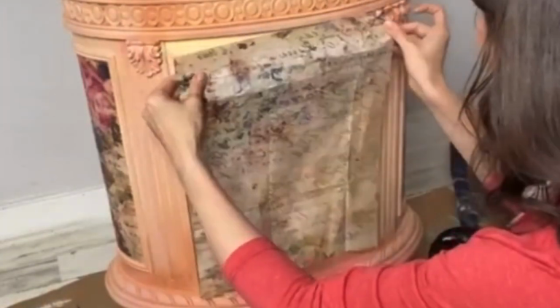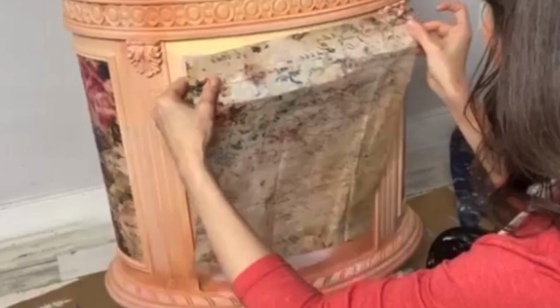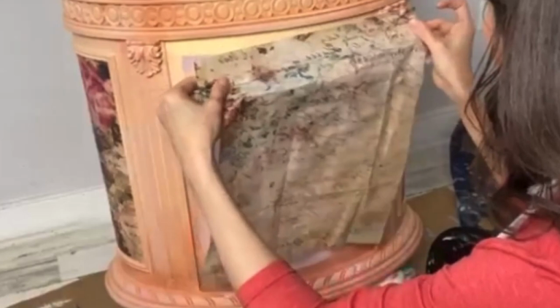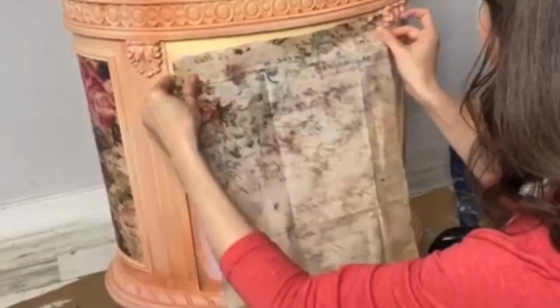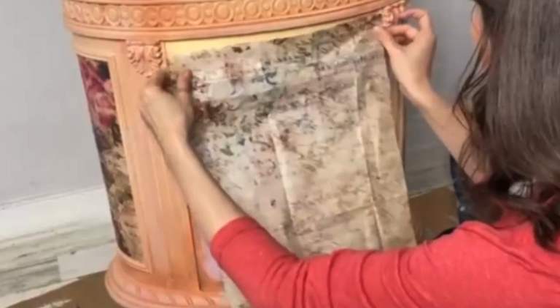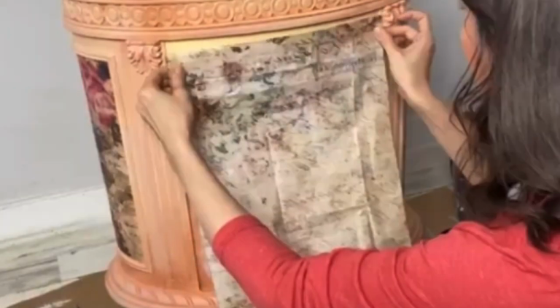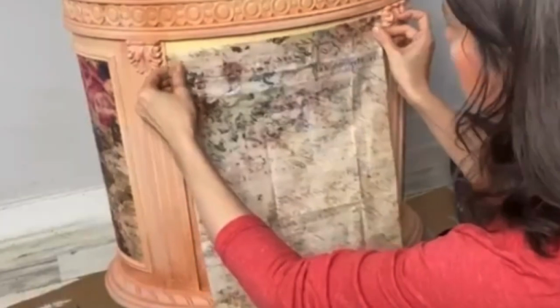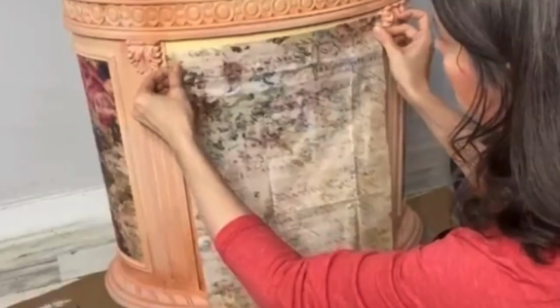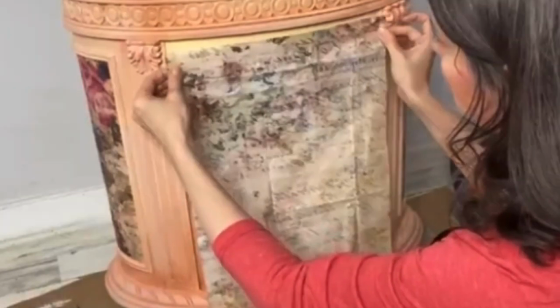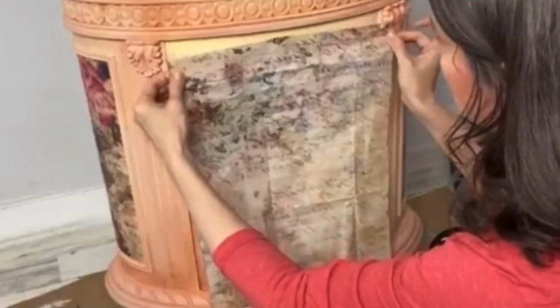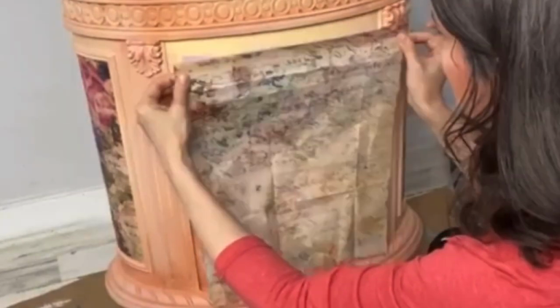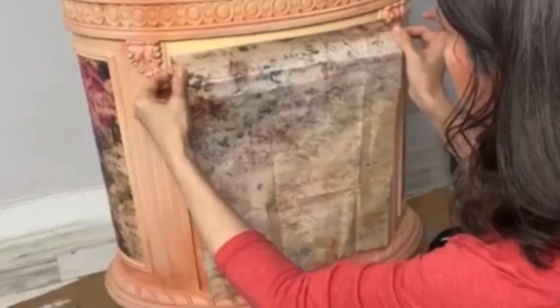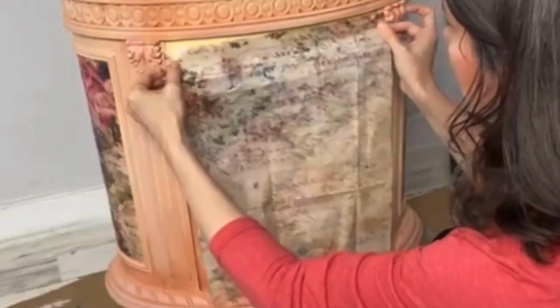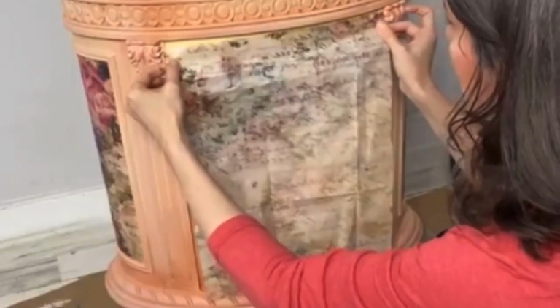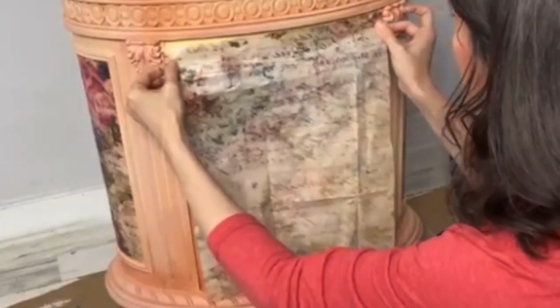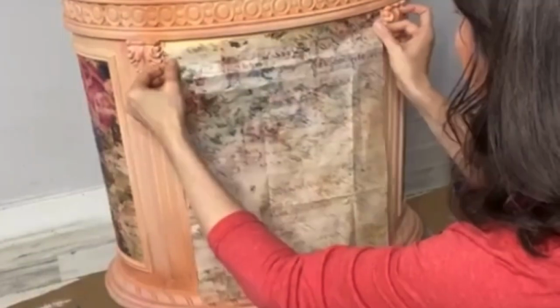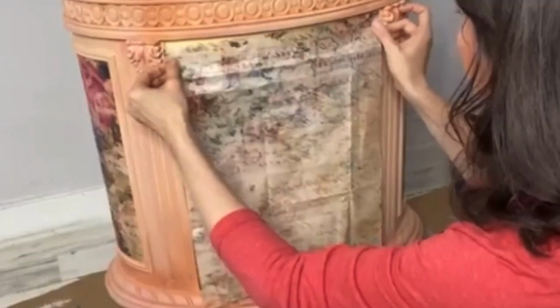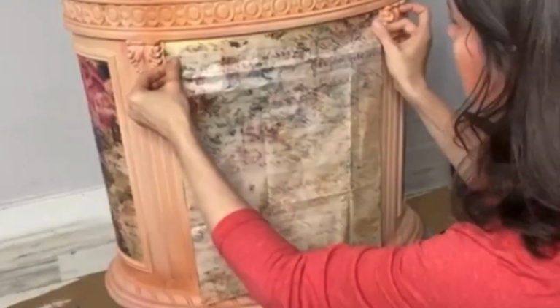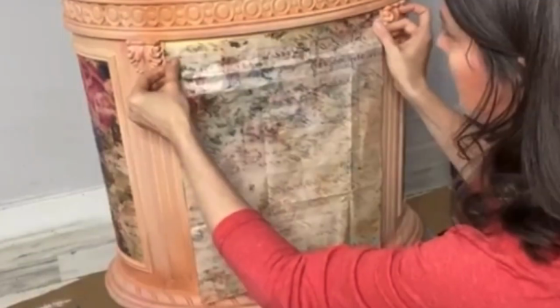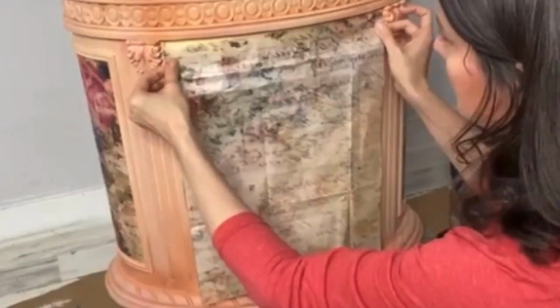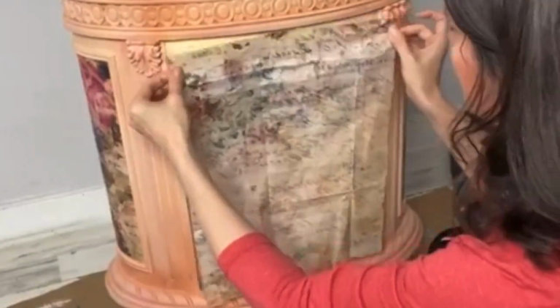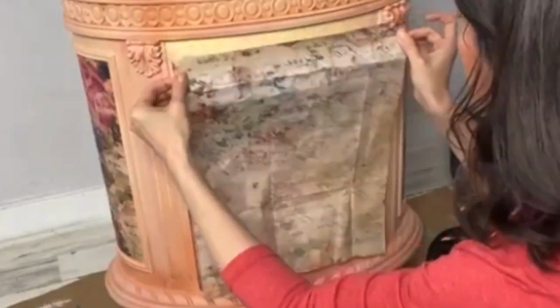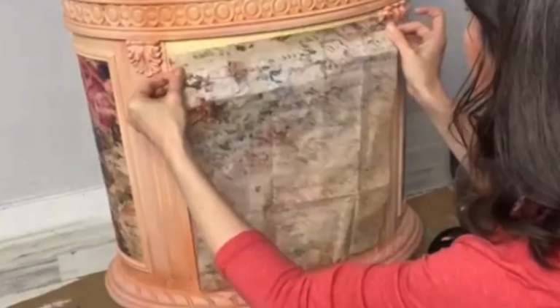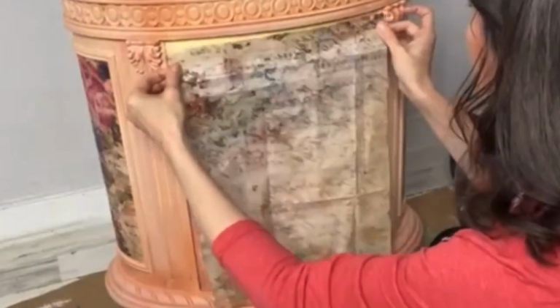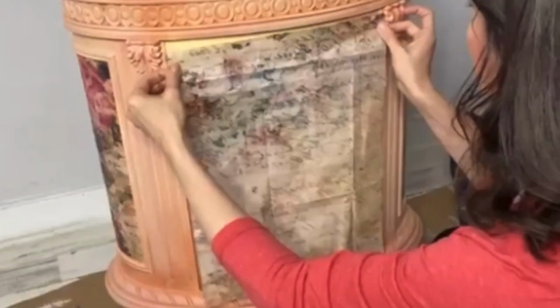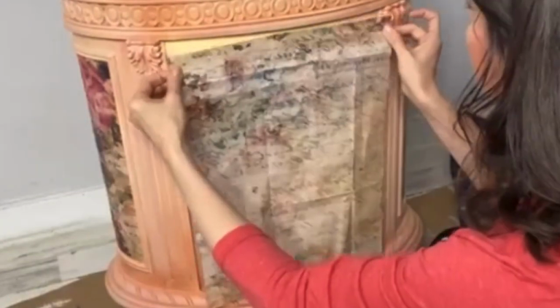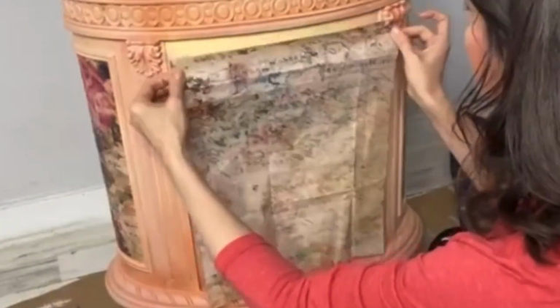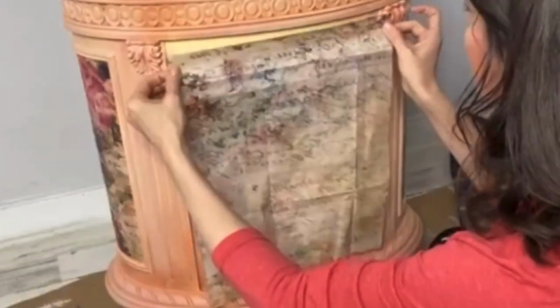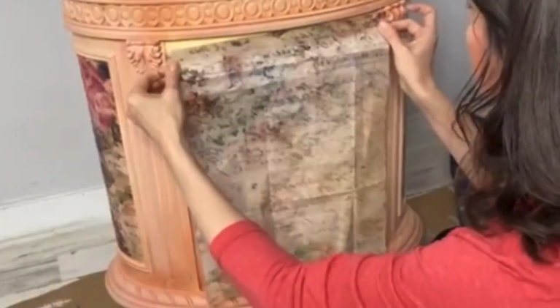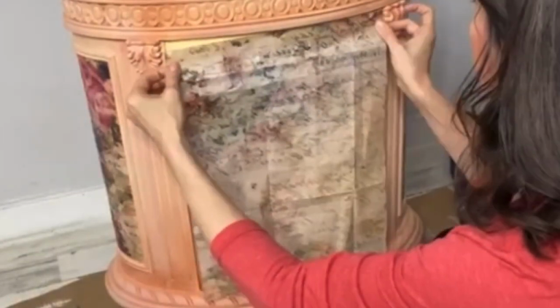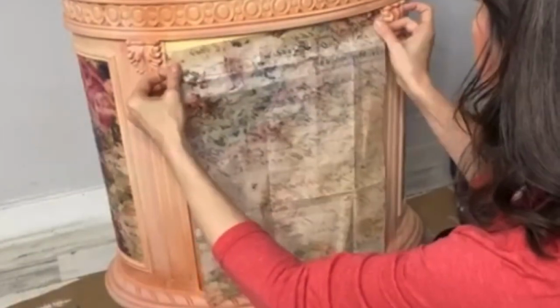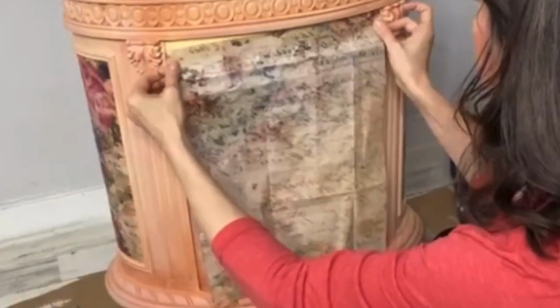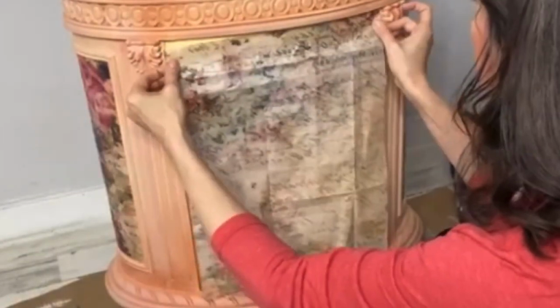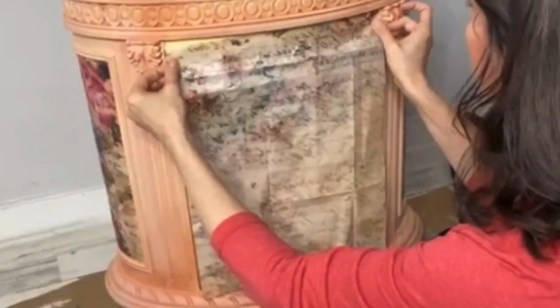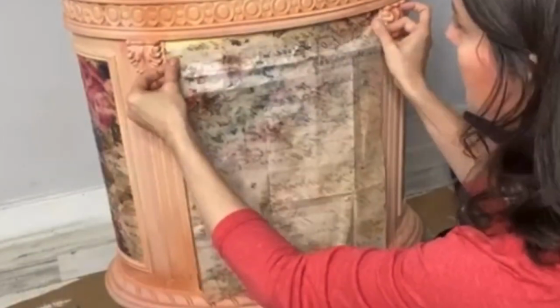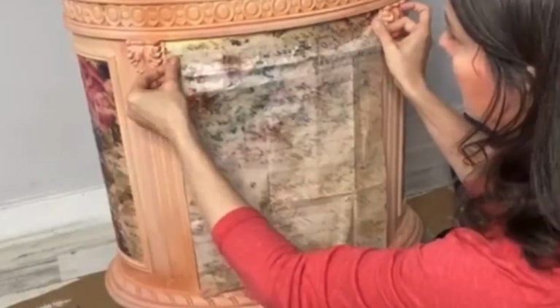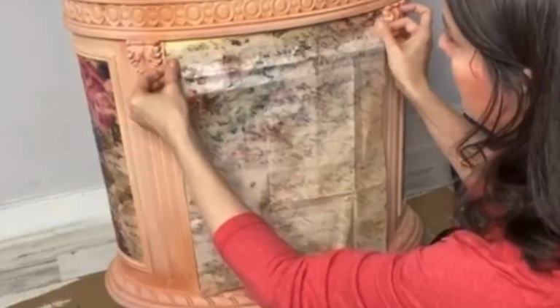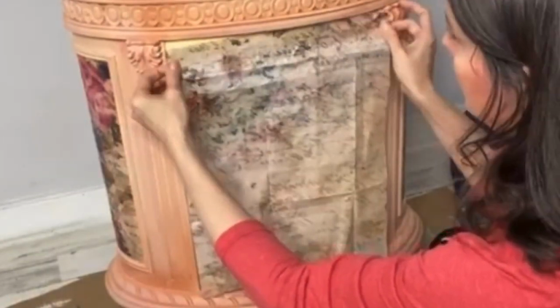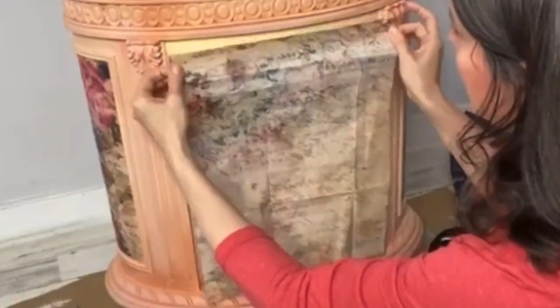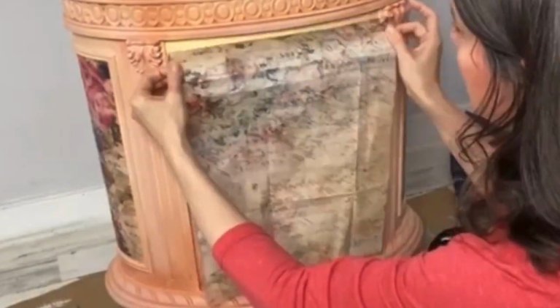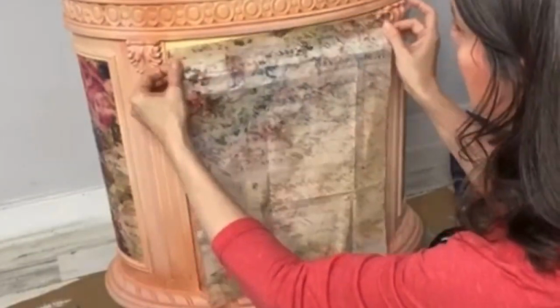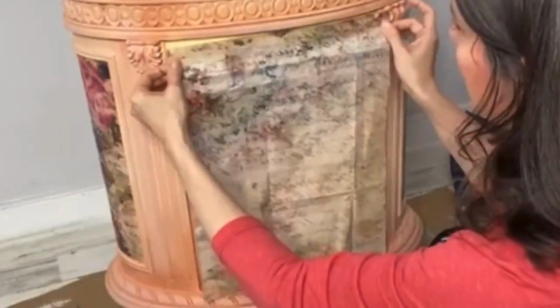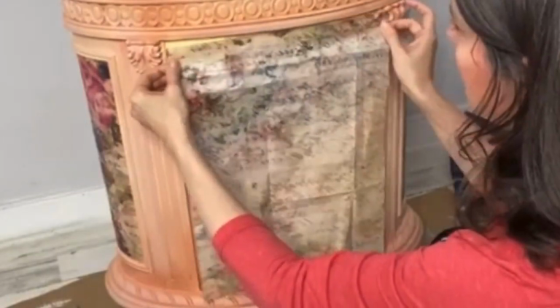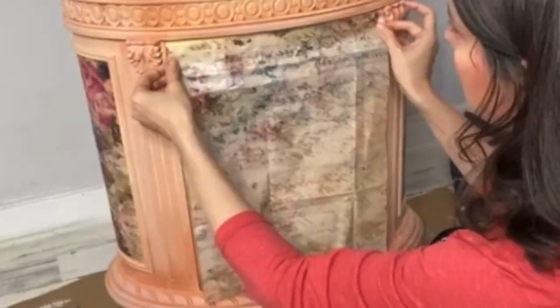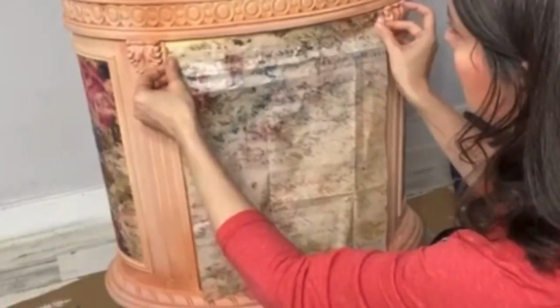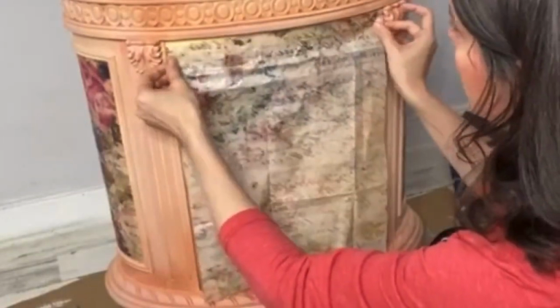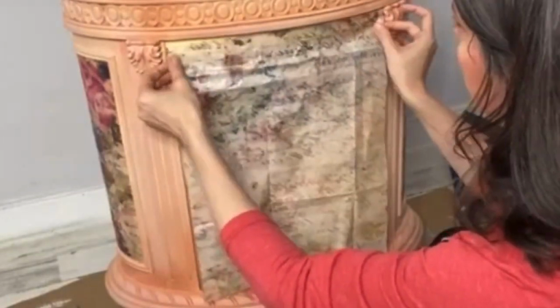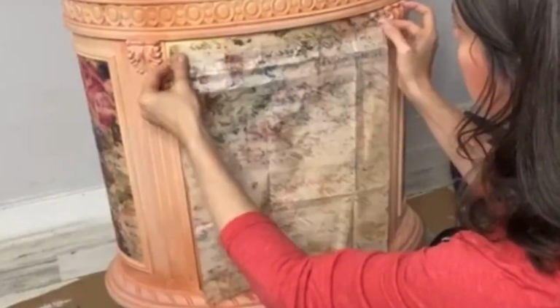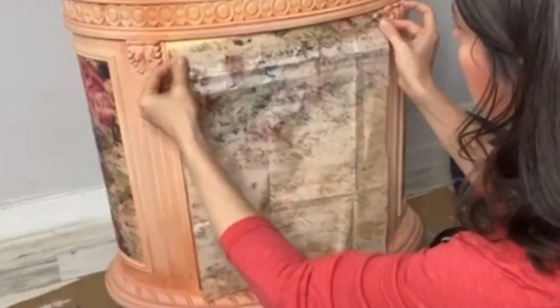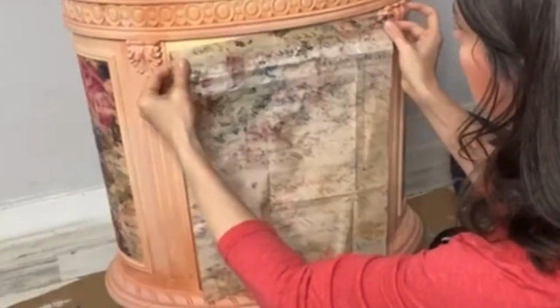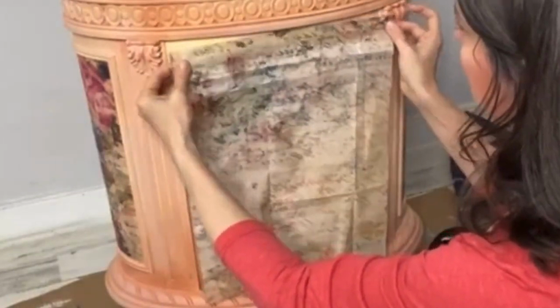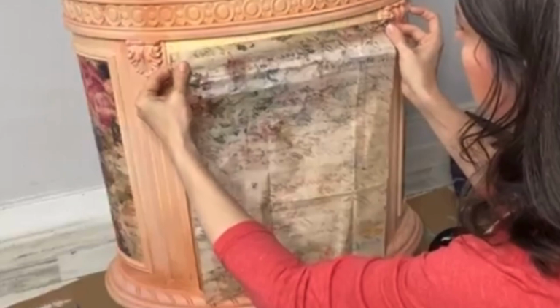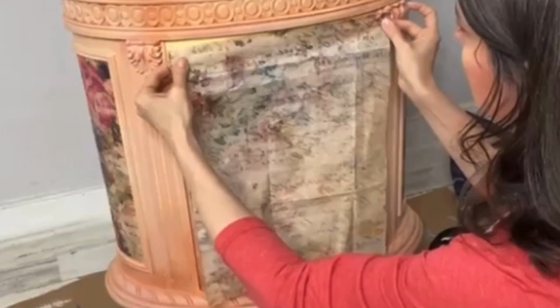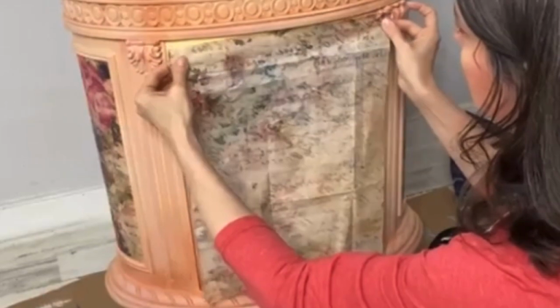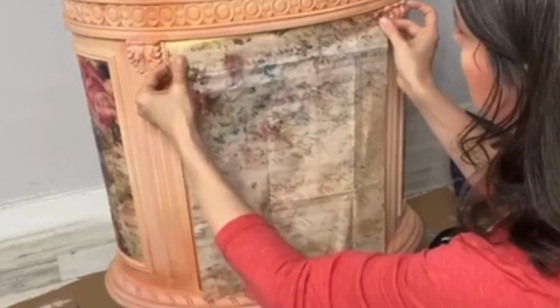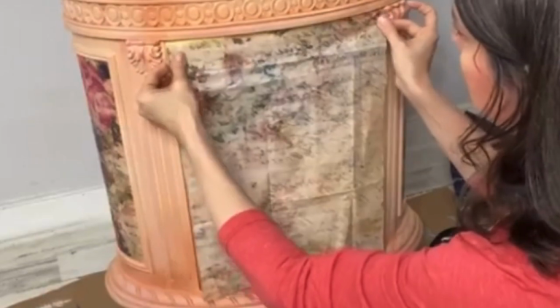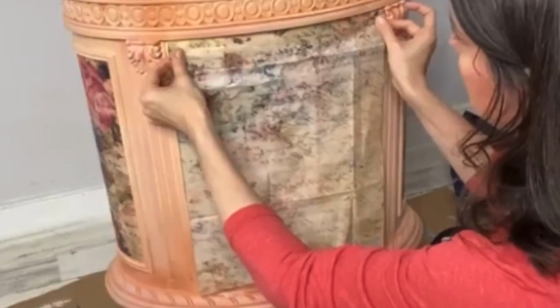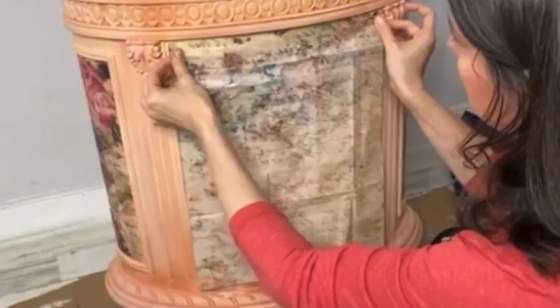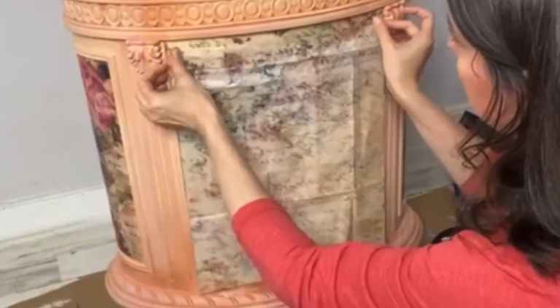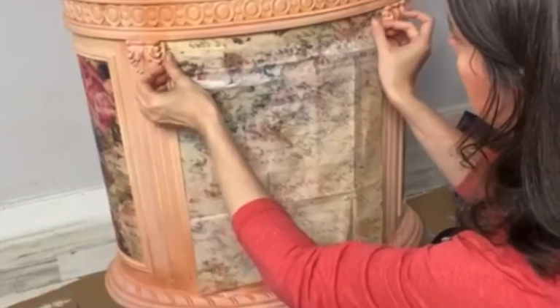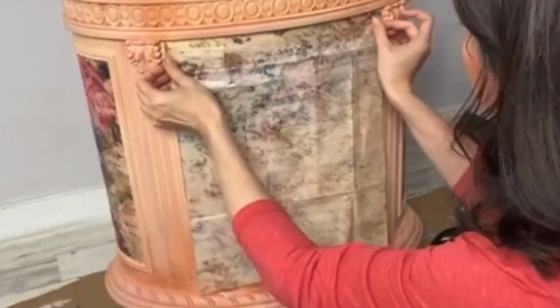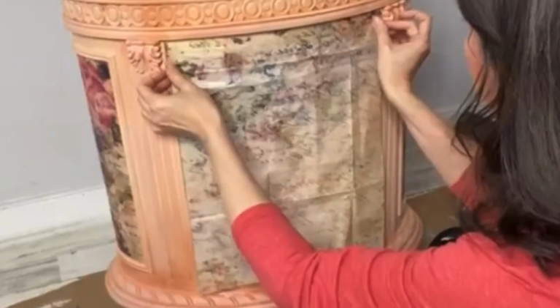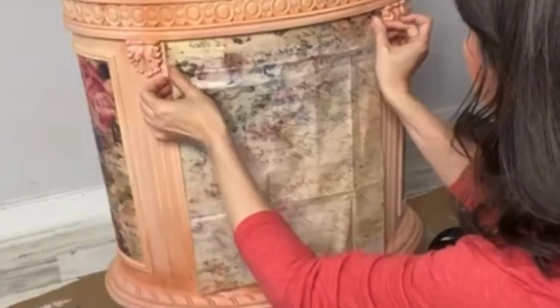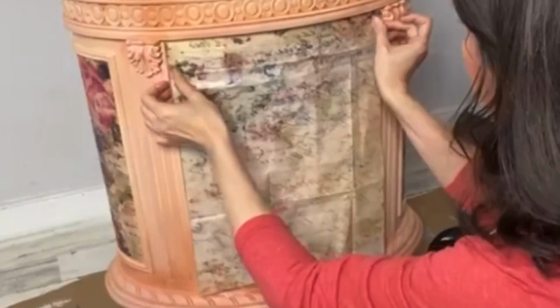For this project on the small cabinet, I used one entire piece of decoupage paper from the Lovely Sonnet.